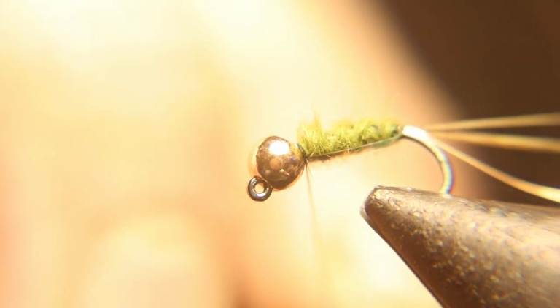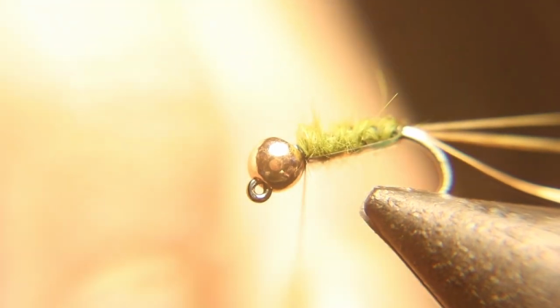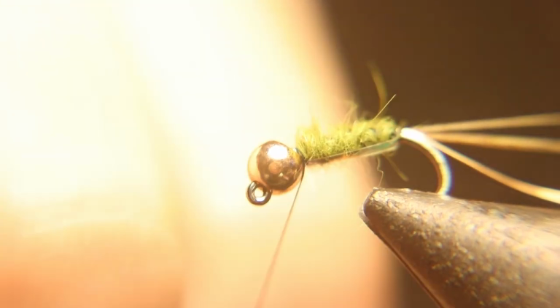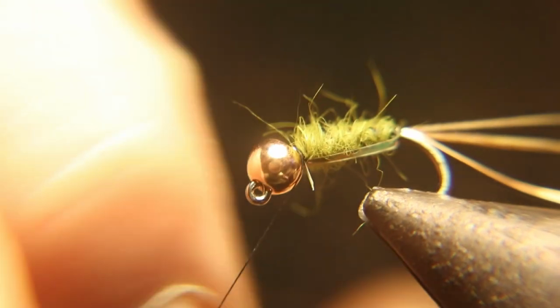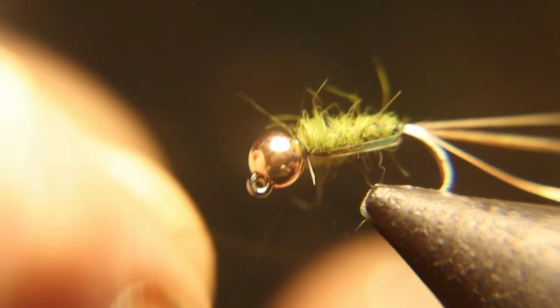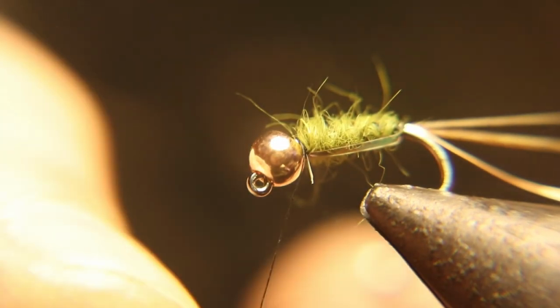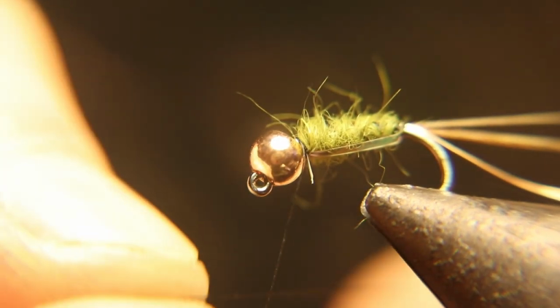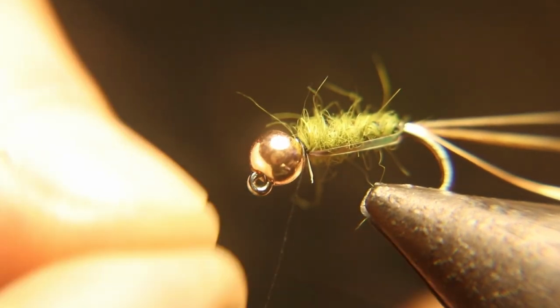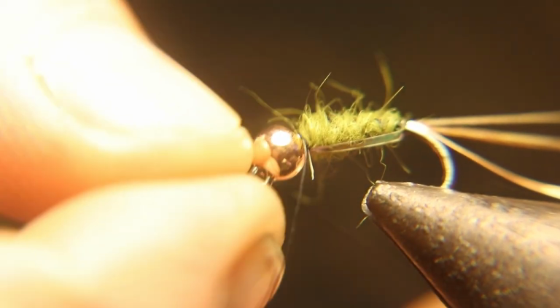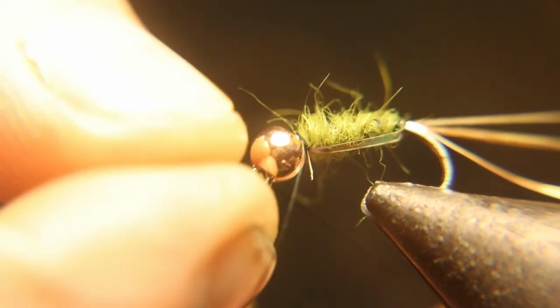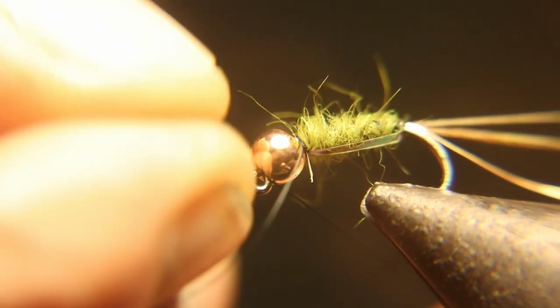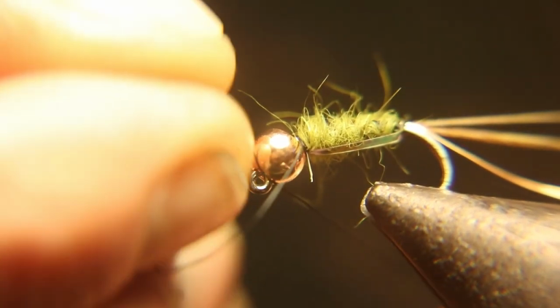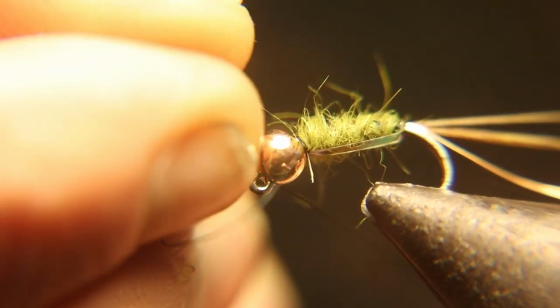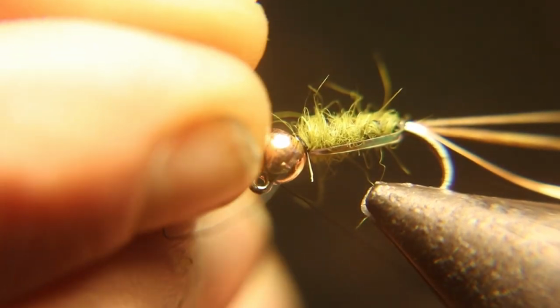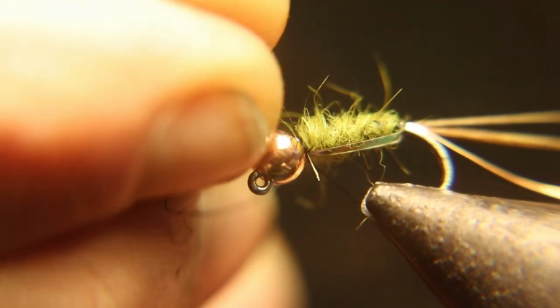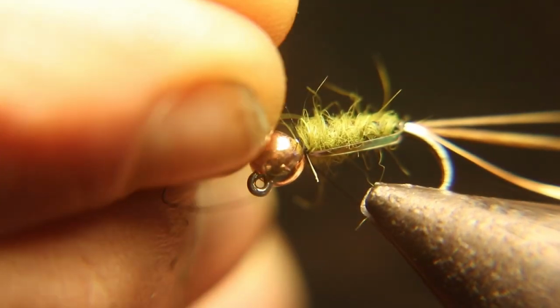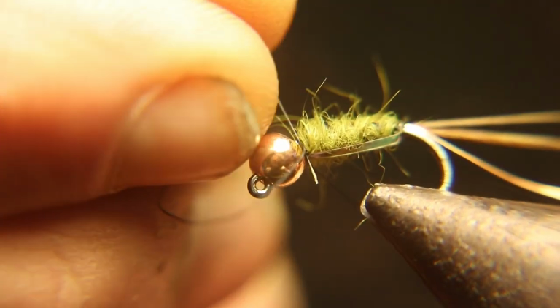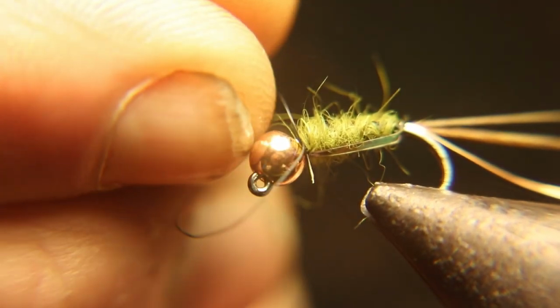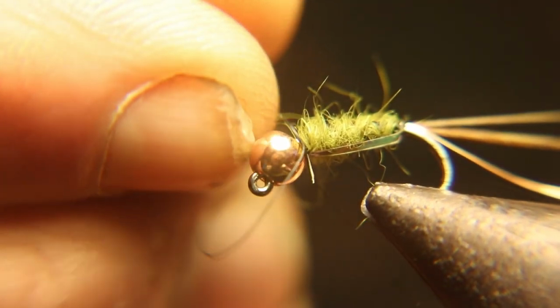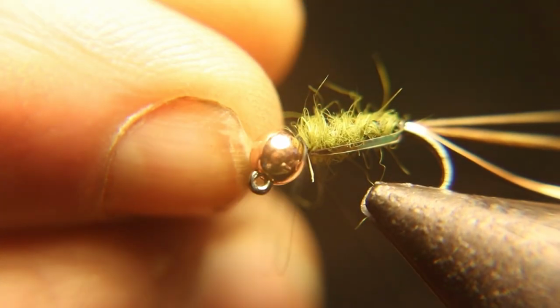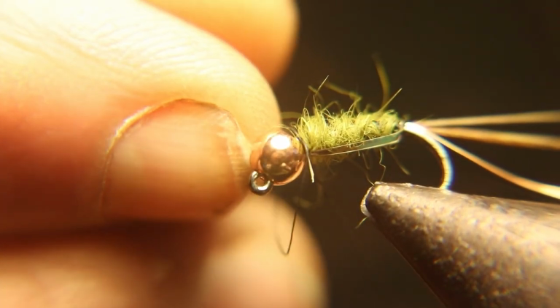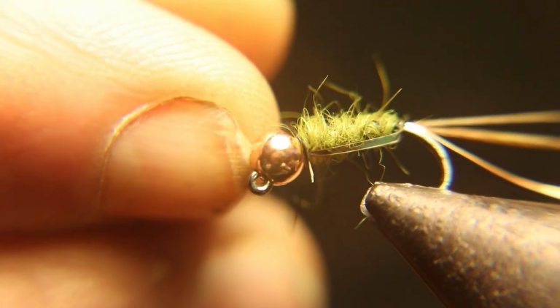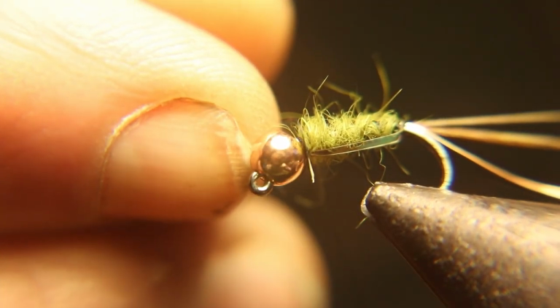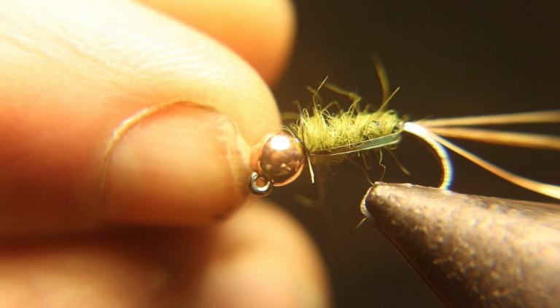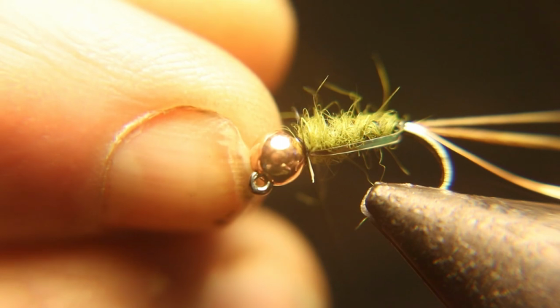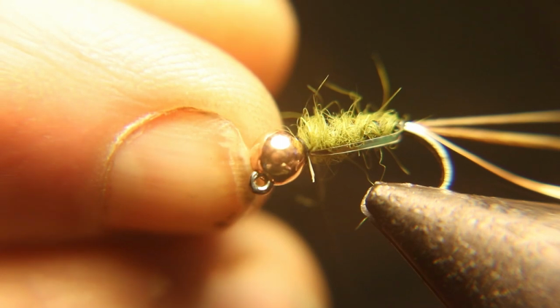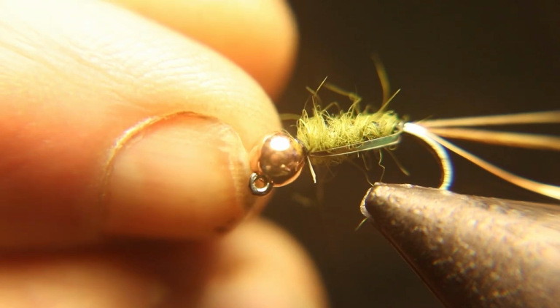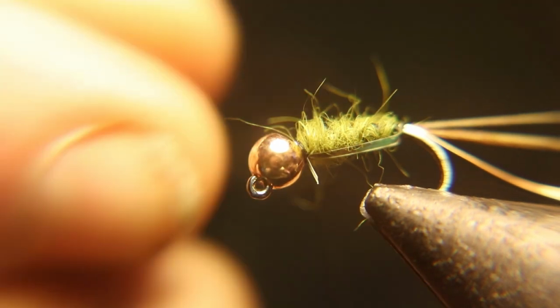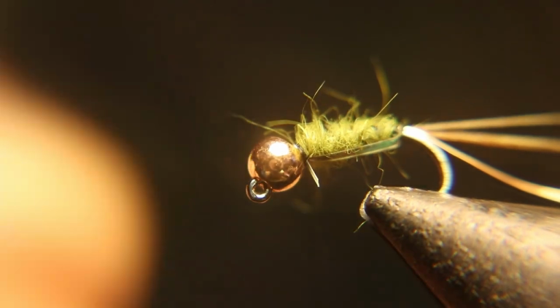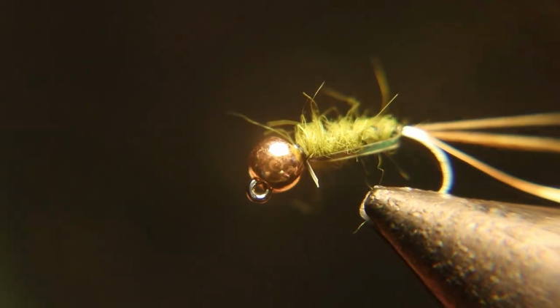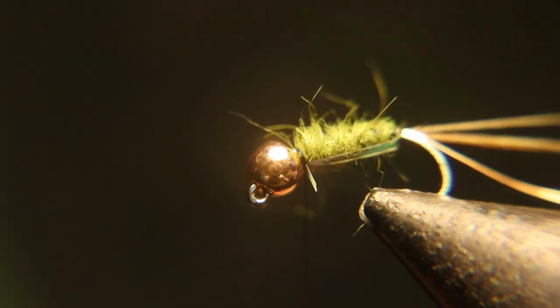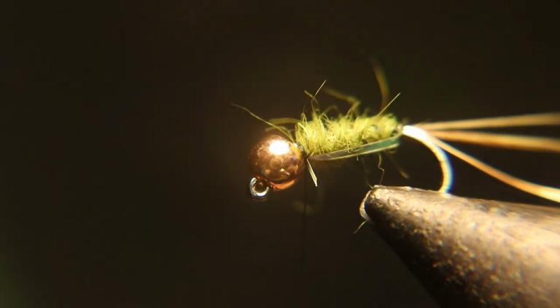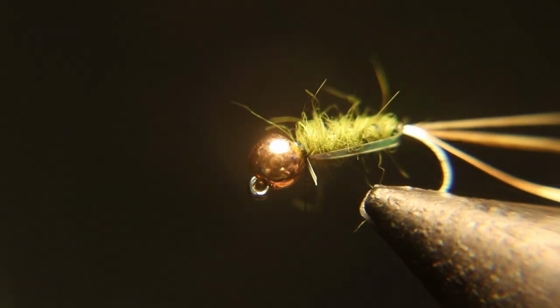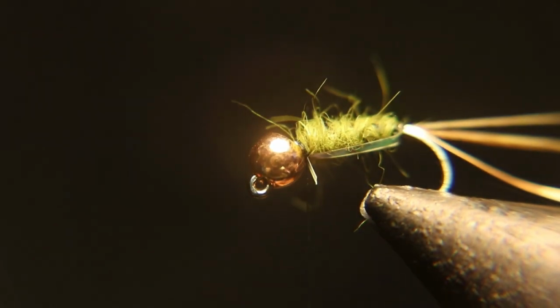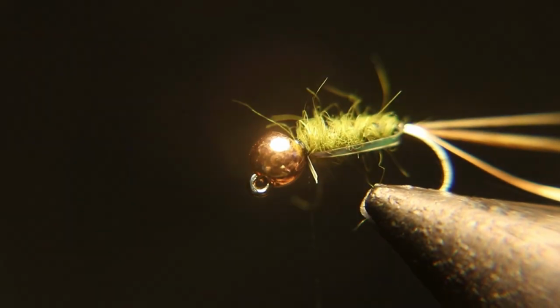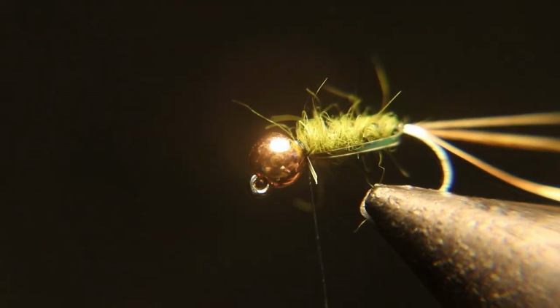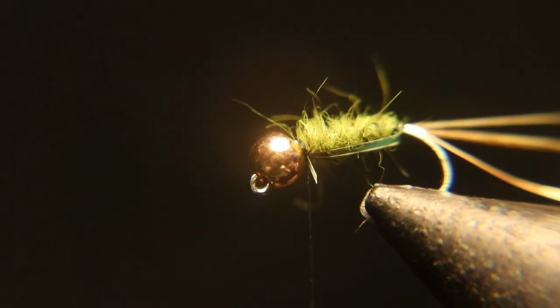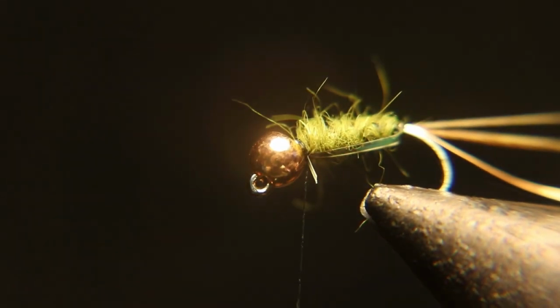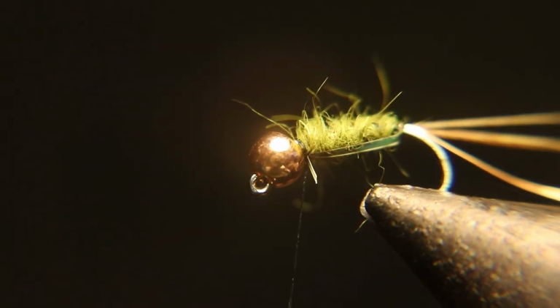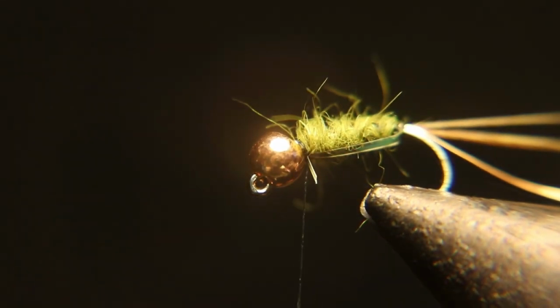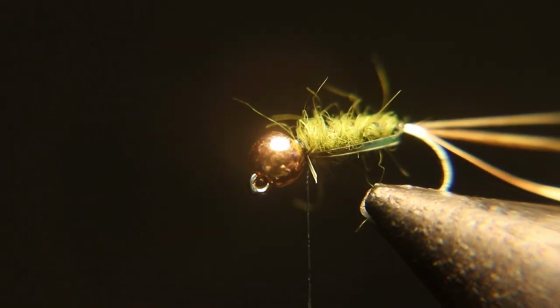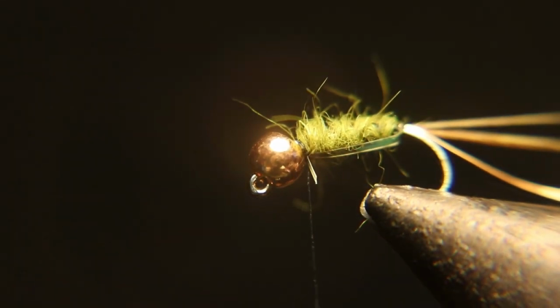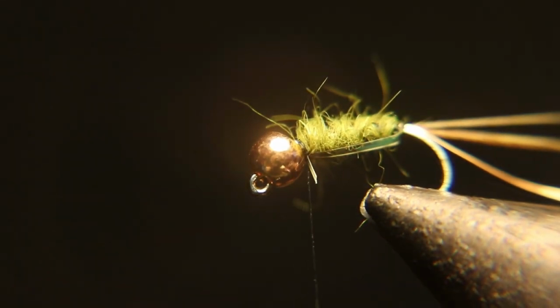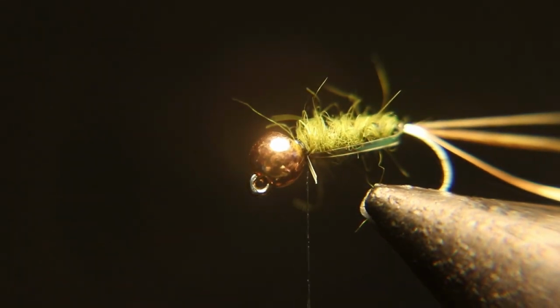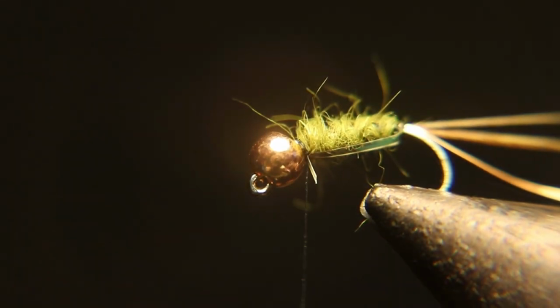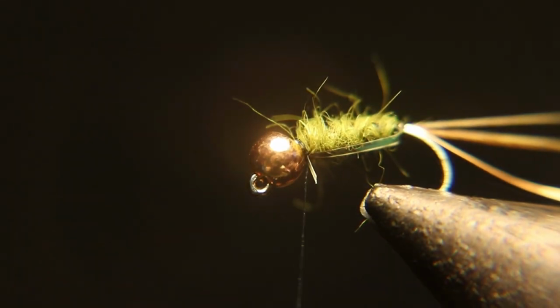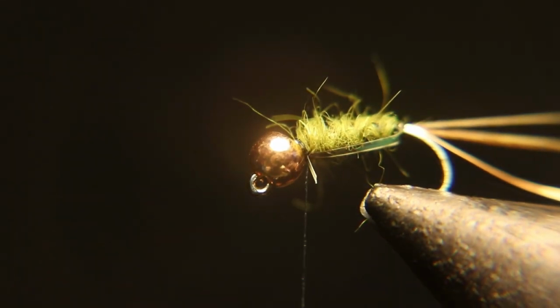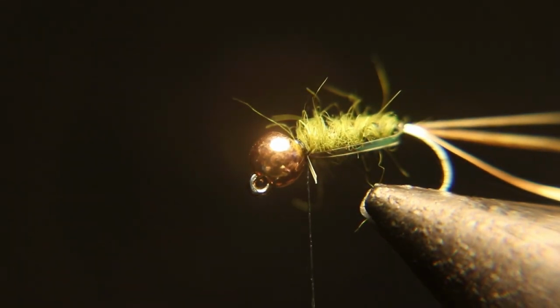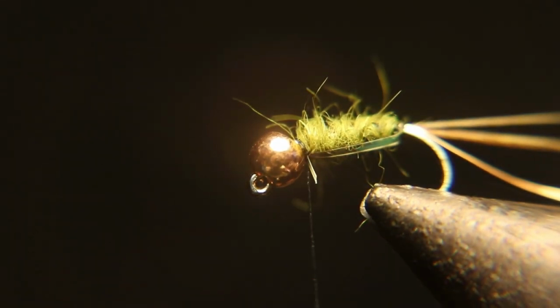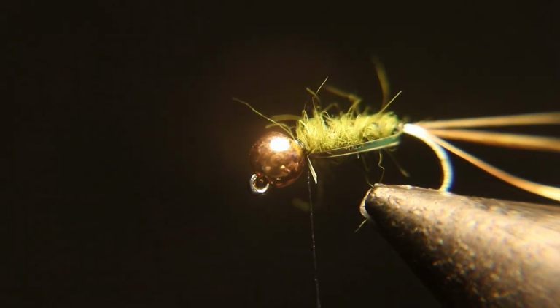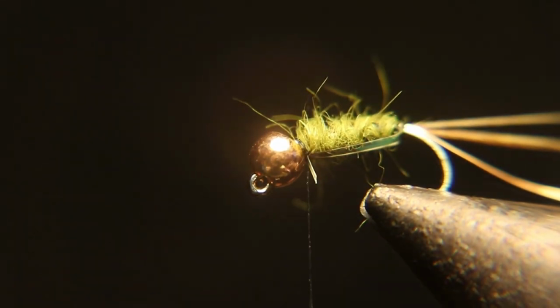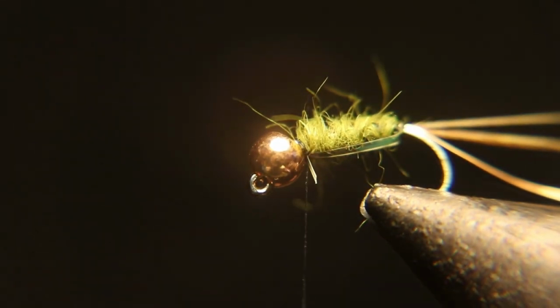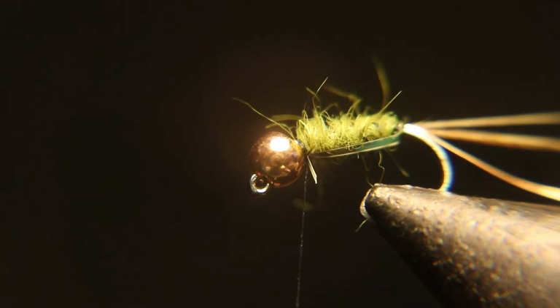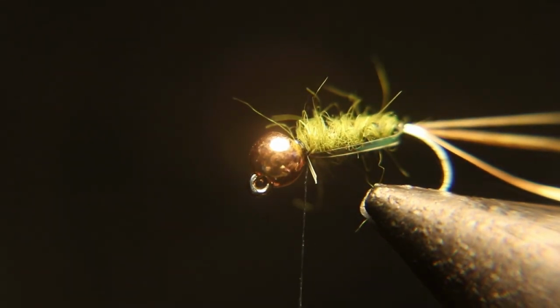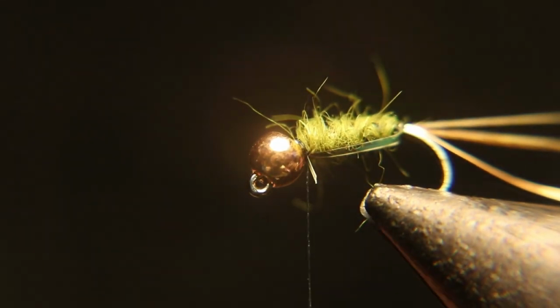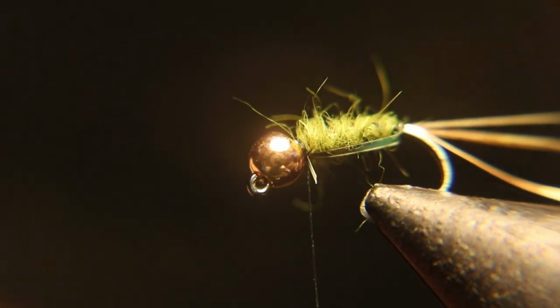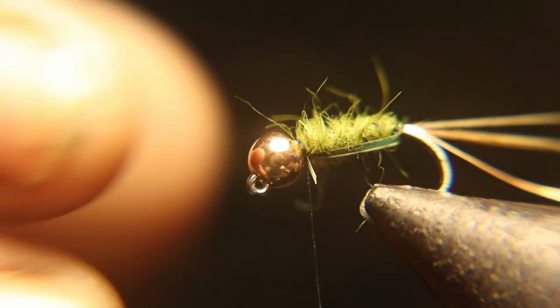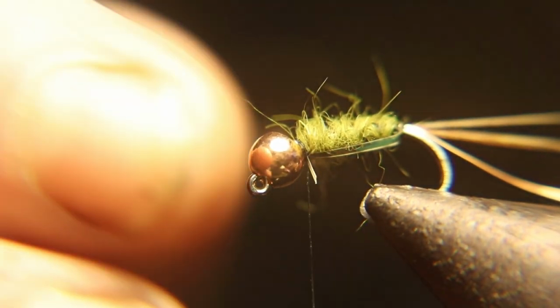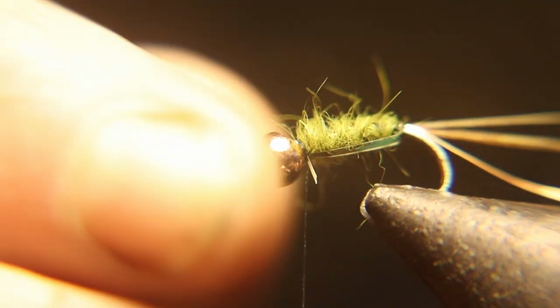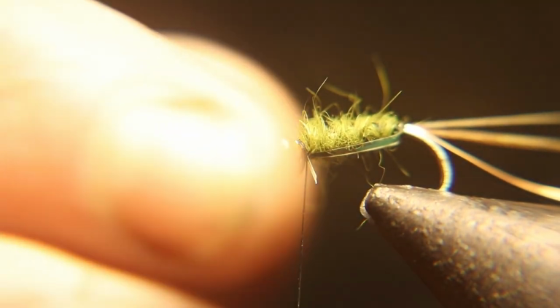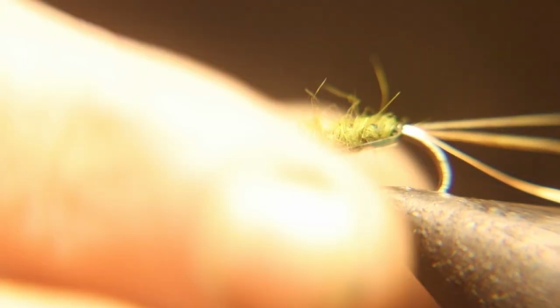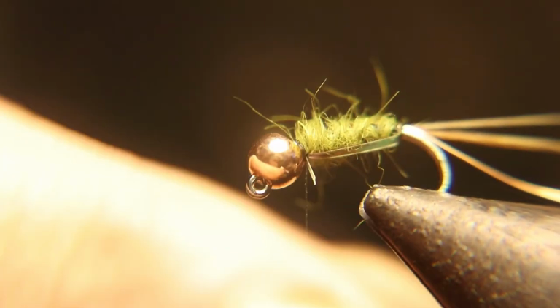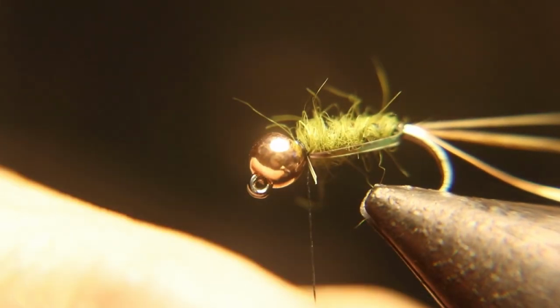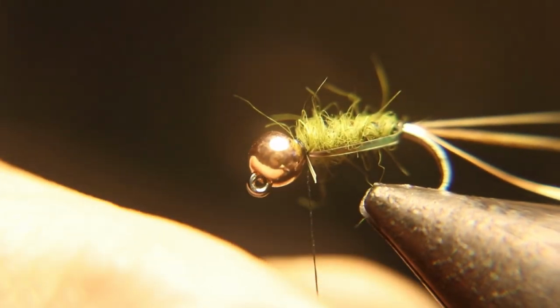I'm also going to throw a half hitch in here. I noticed going back to my own notes that the old instructor used to throw half hitches at certain points of the fly.